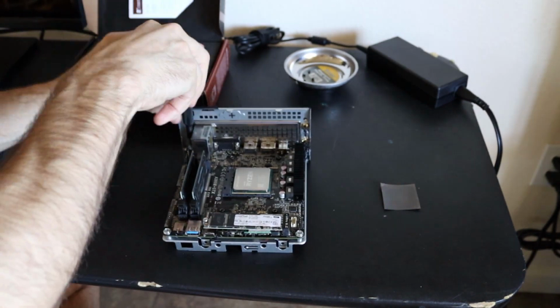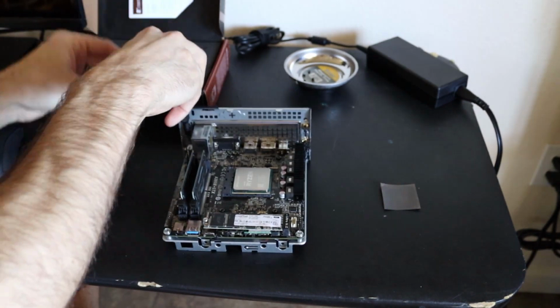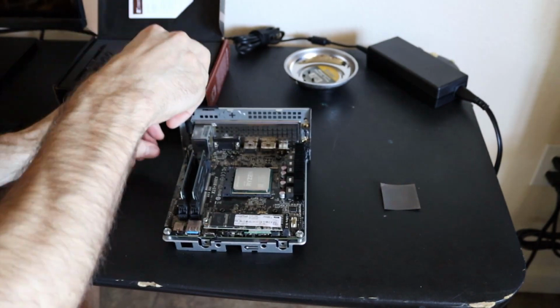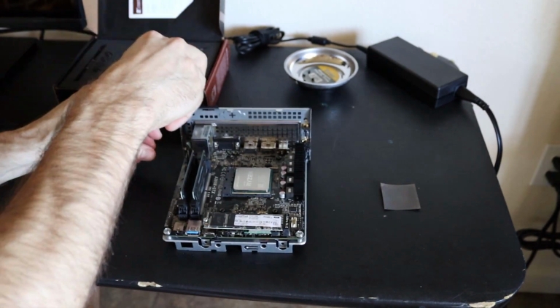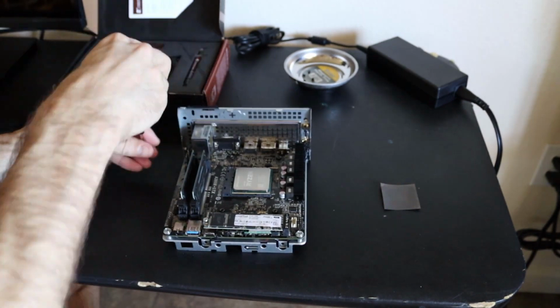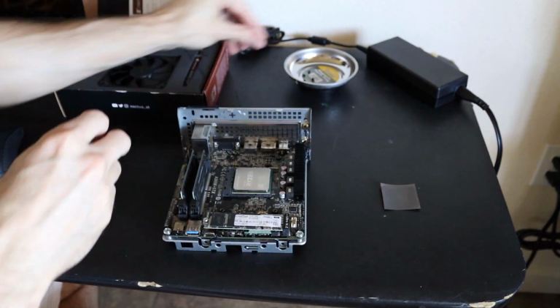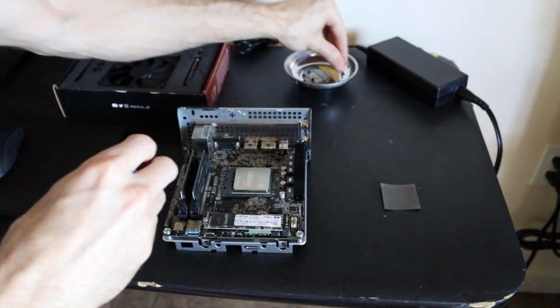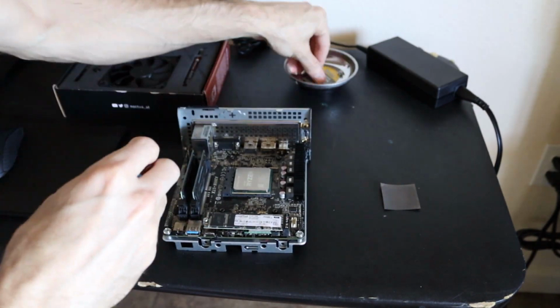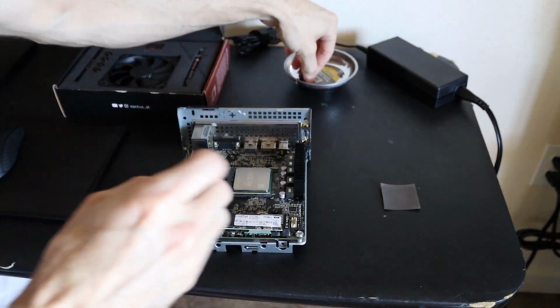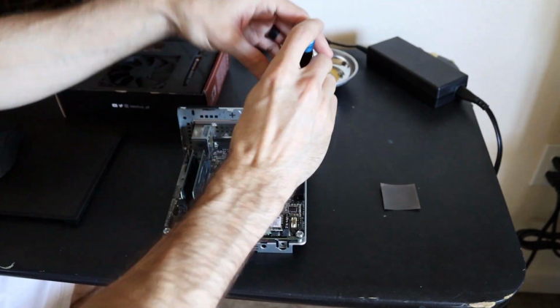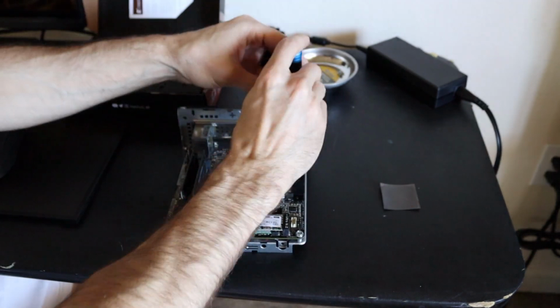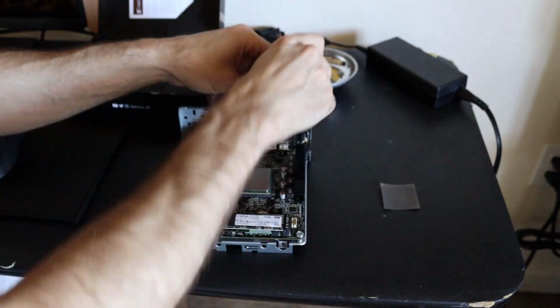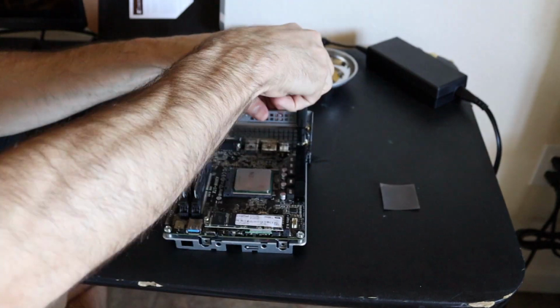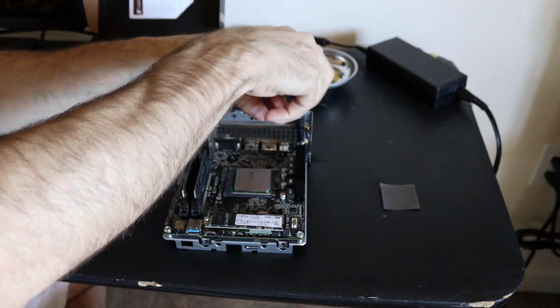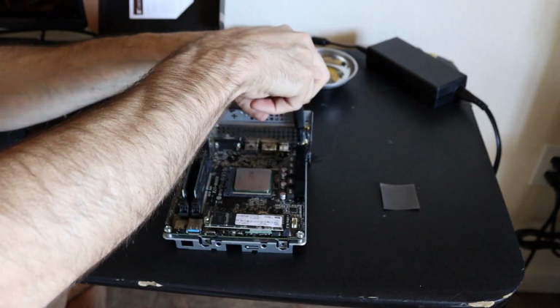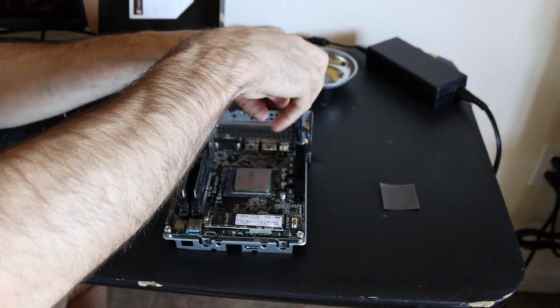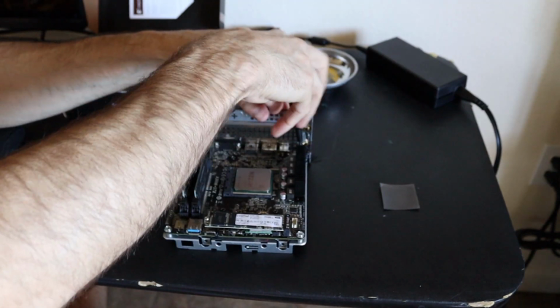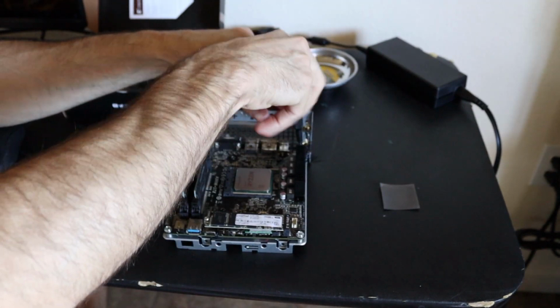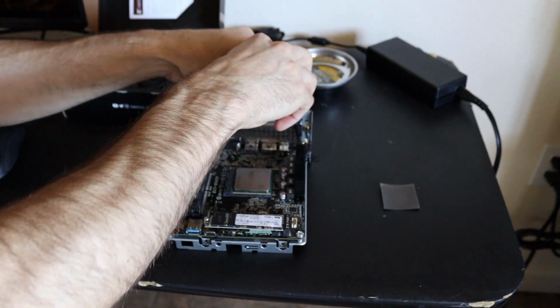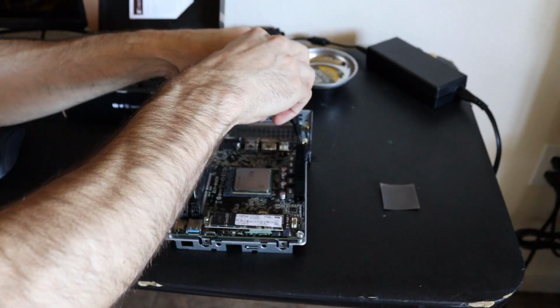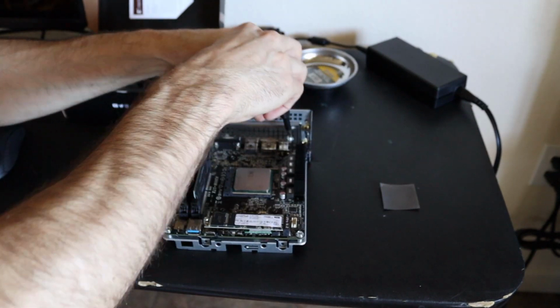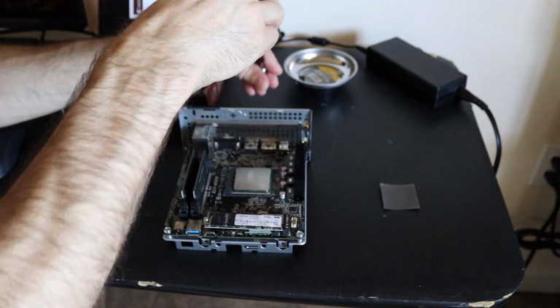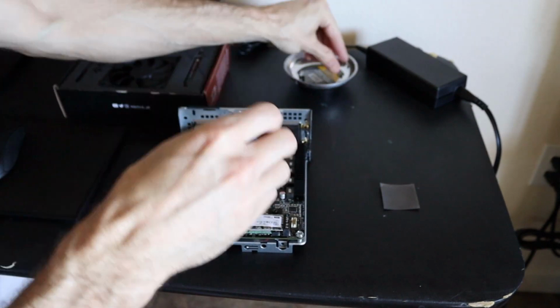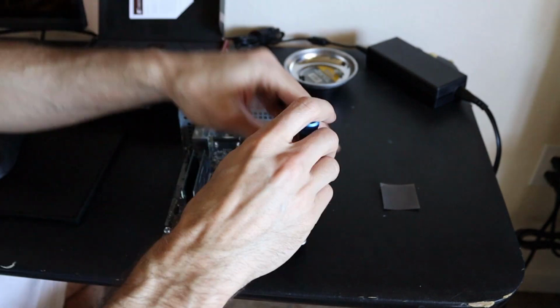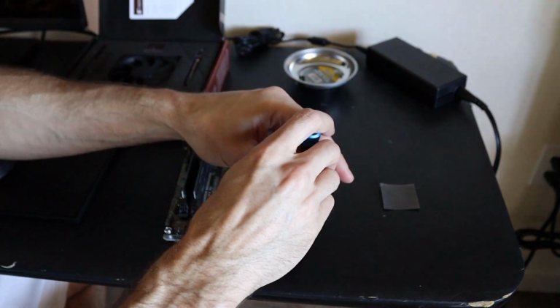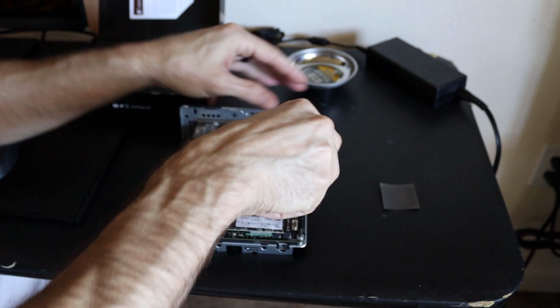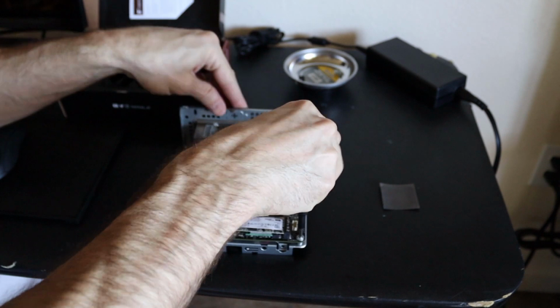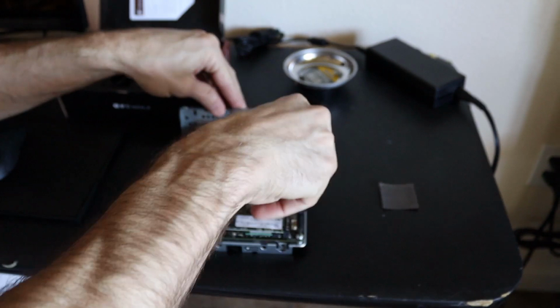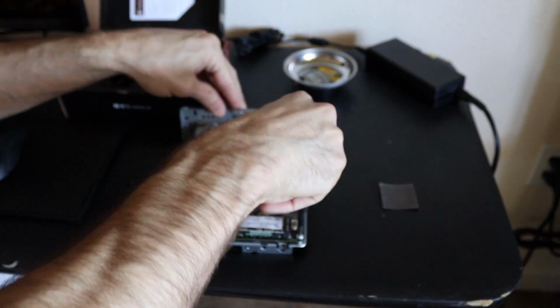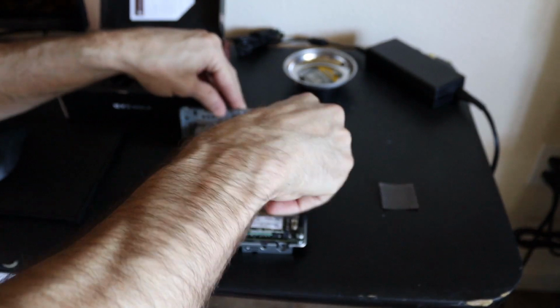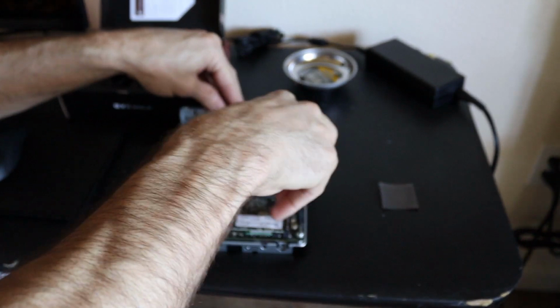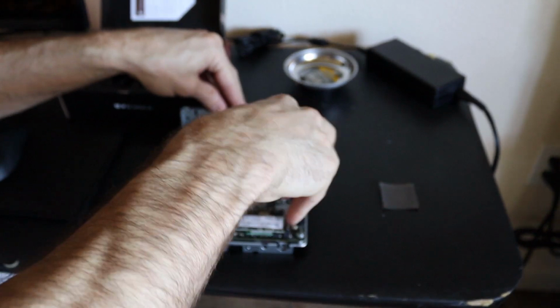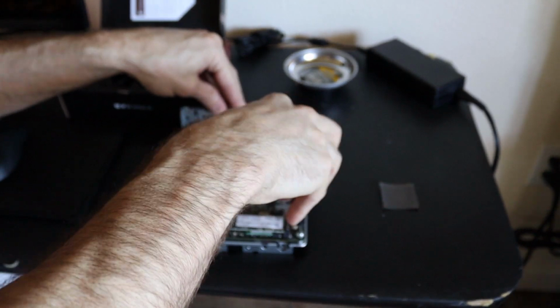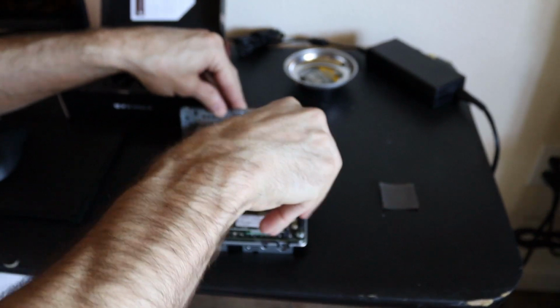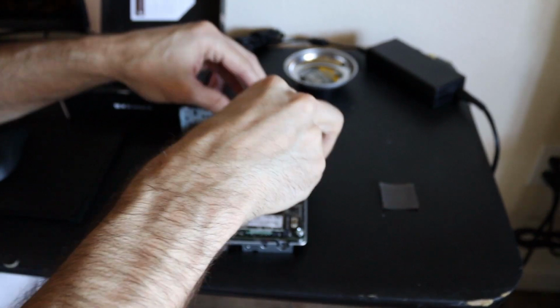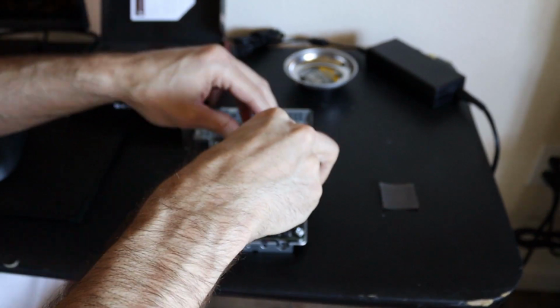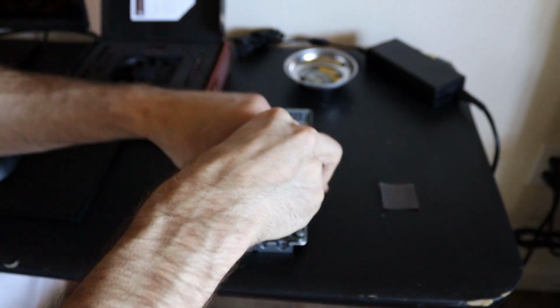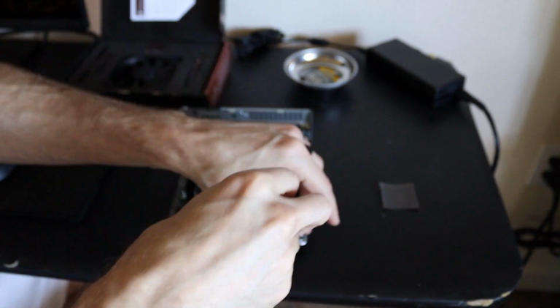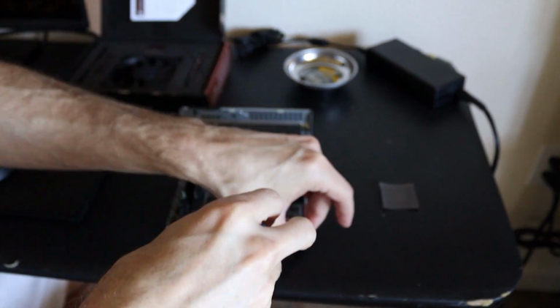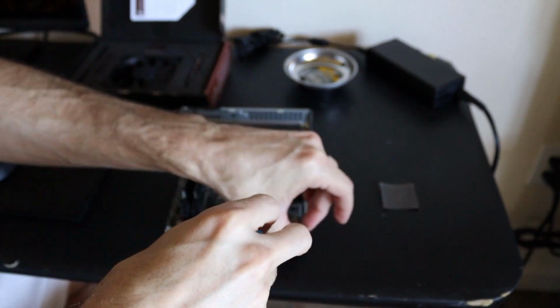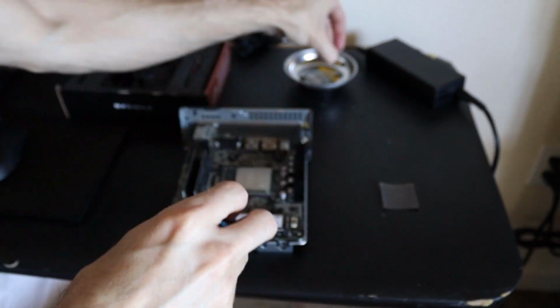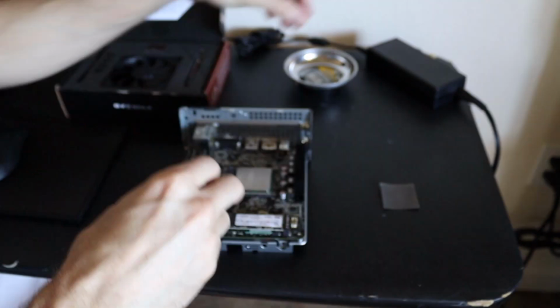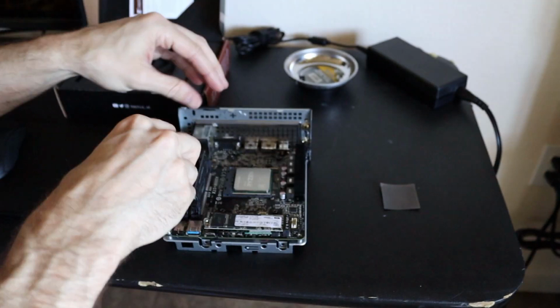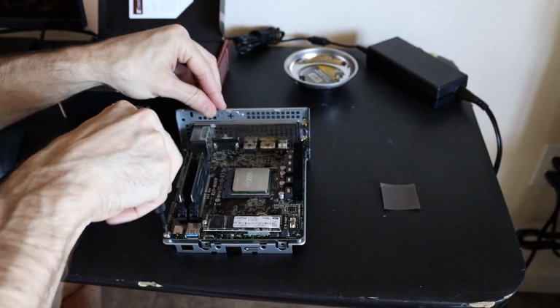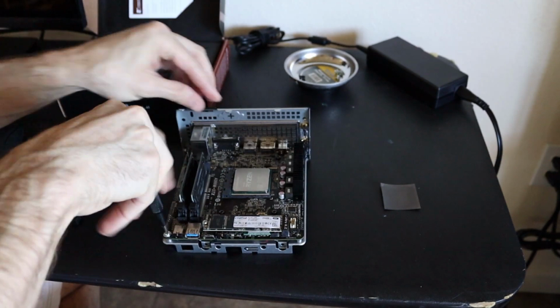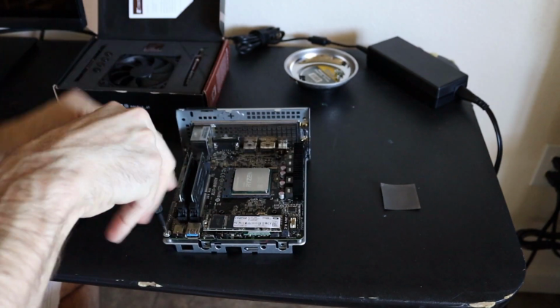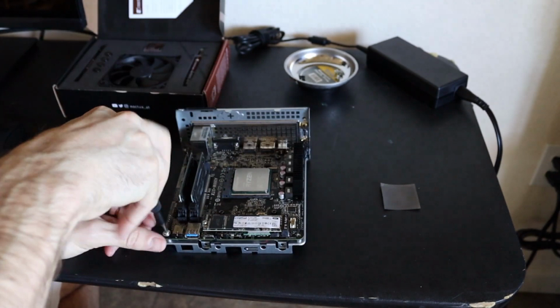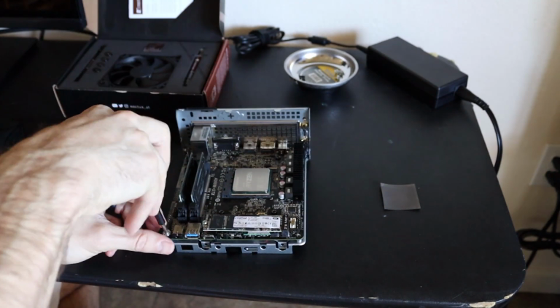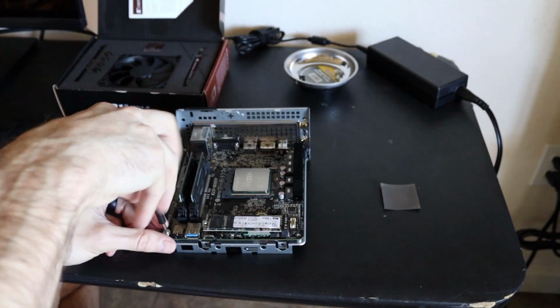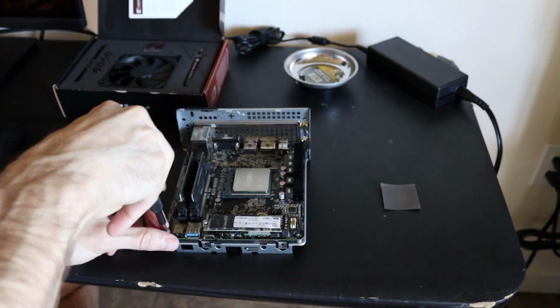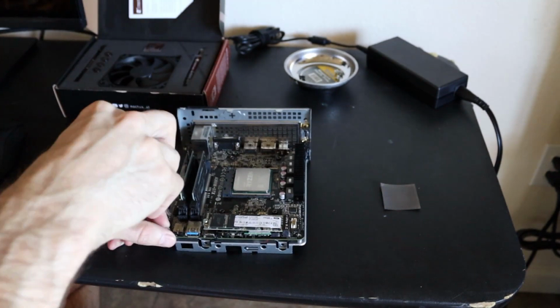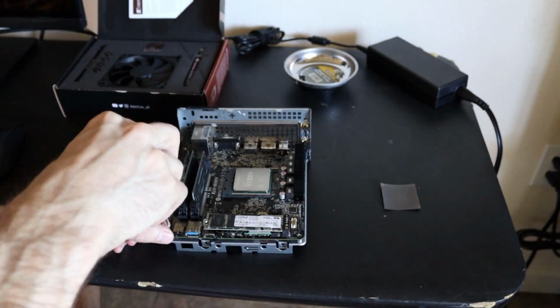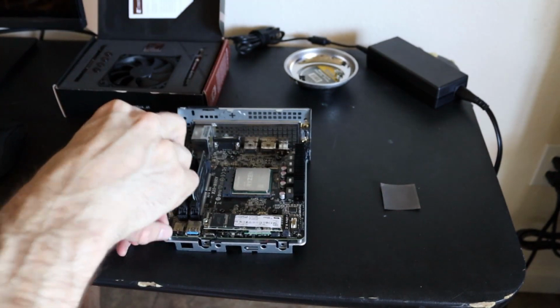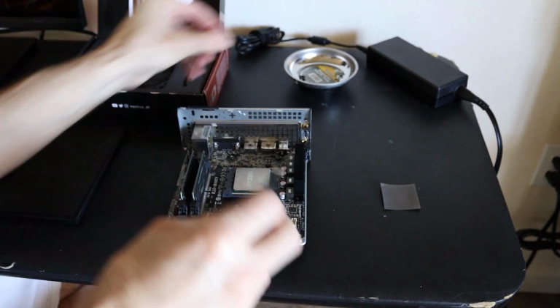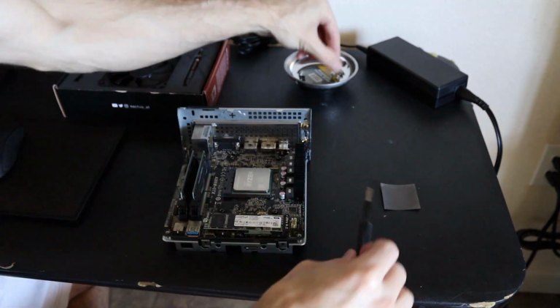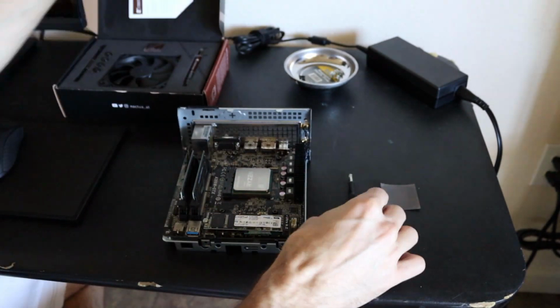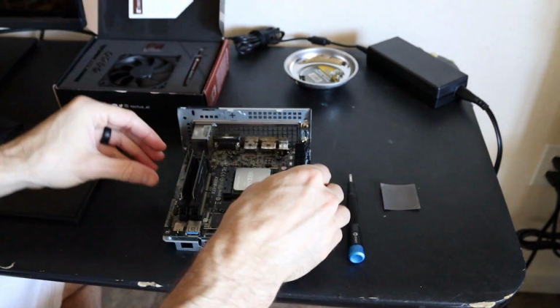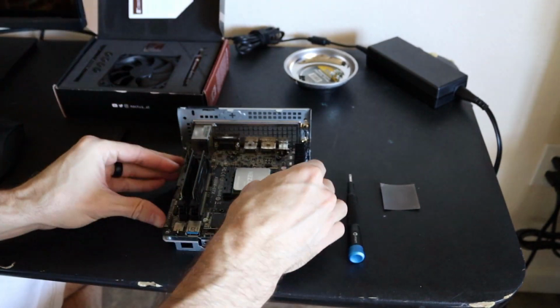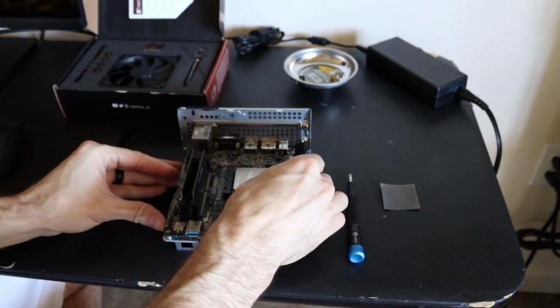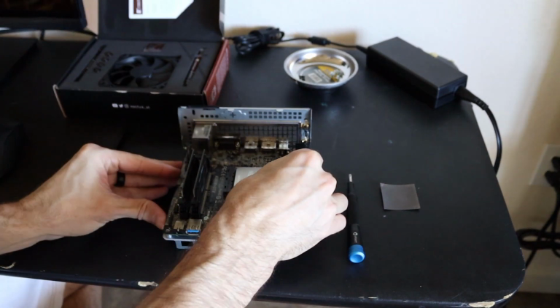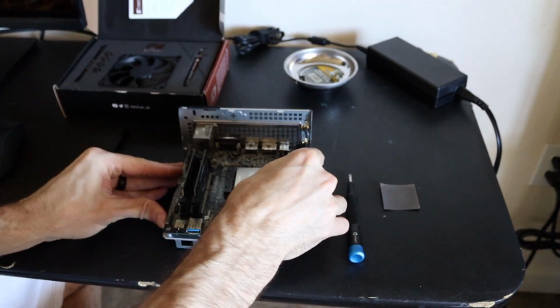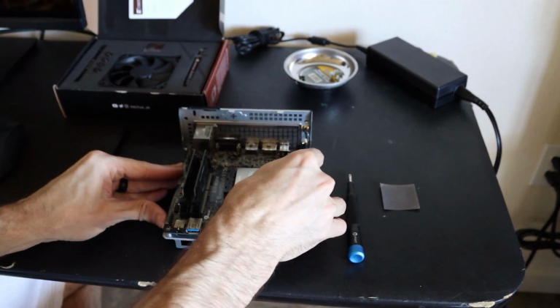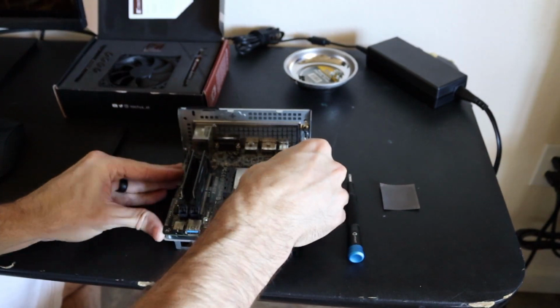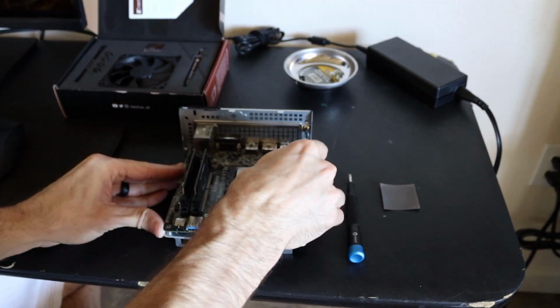Installation of the Noctua L9A requires removal of the motherboard to install the backplate that comes with it. It's just a few more steps, though.